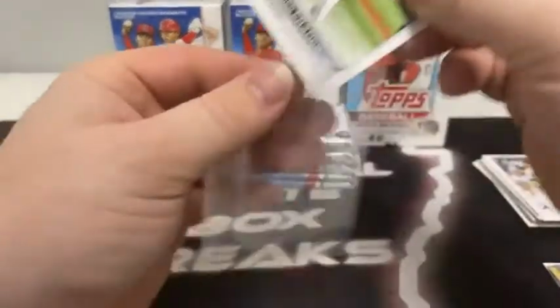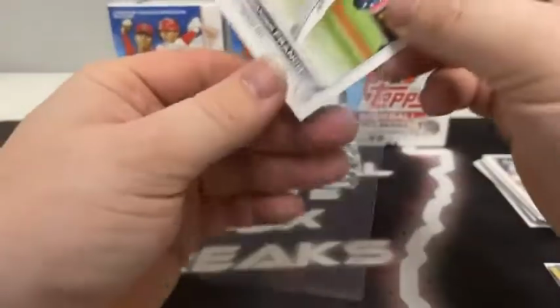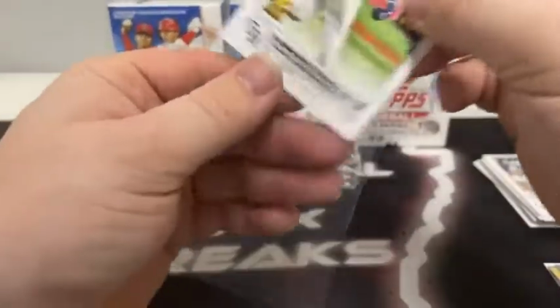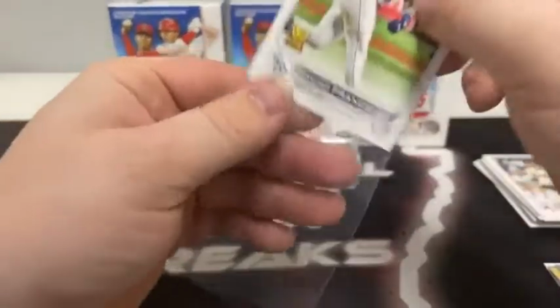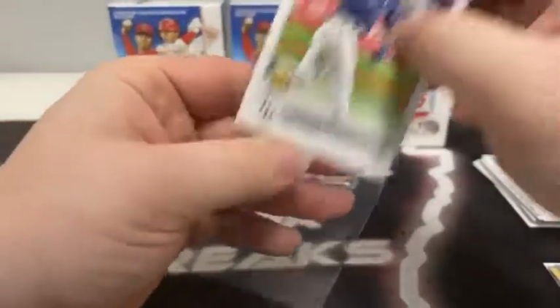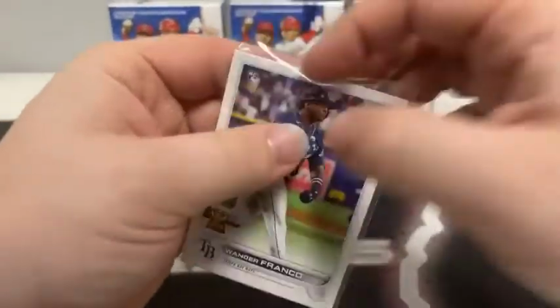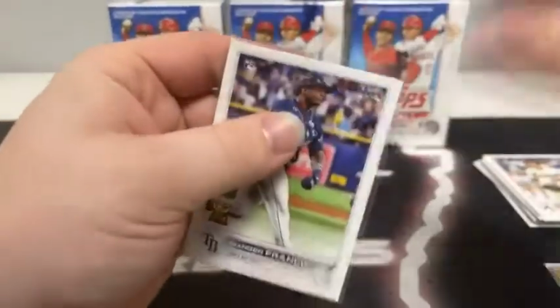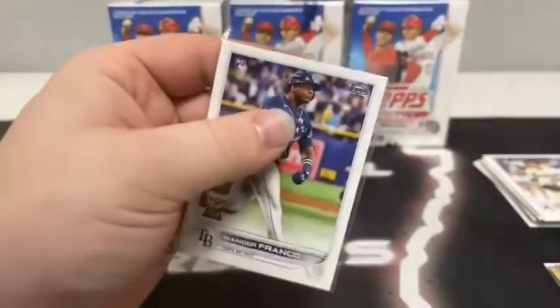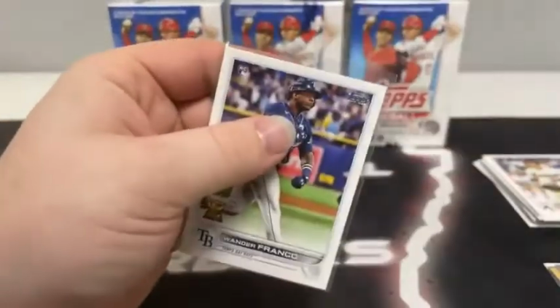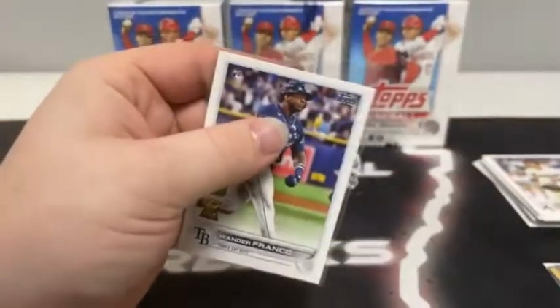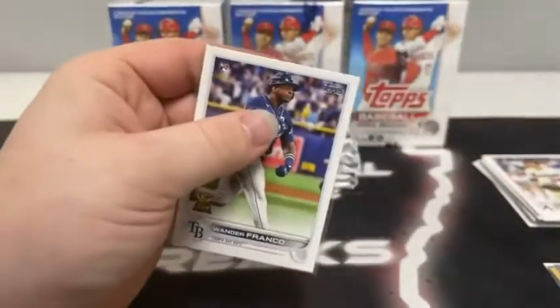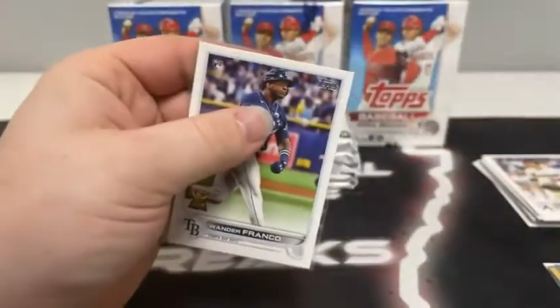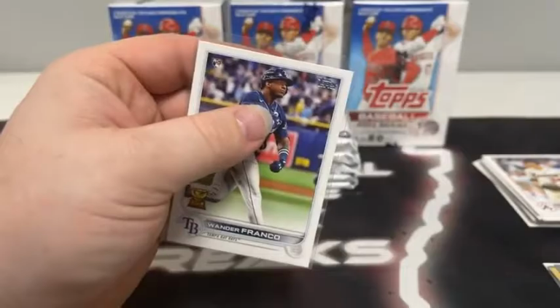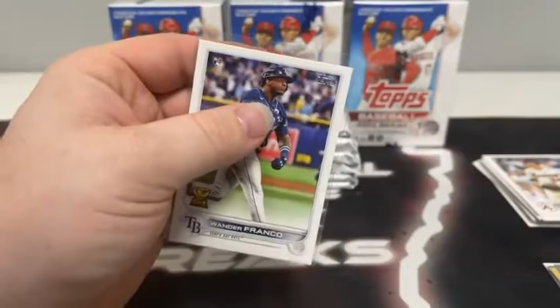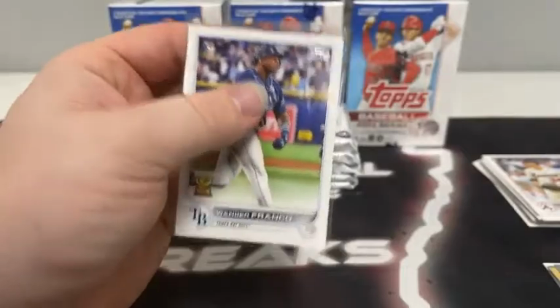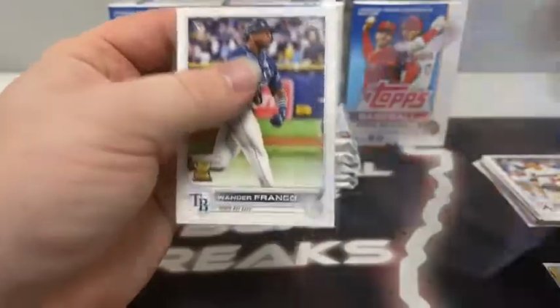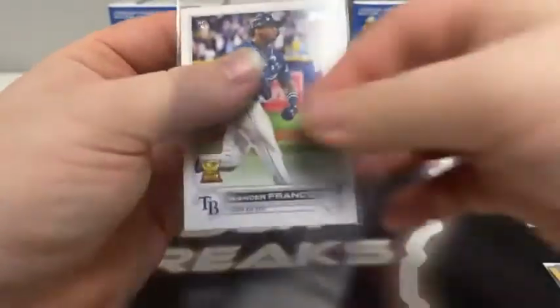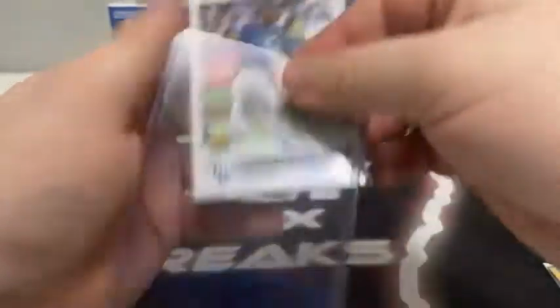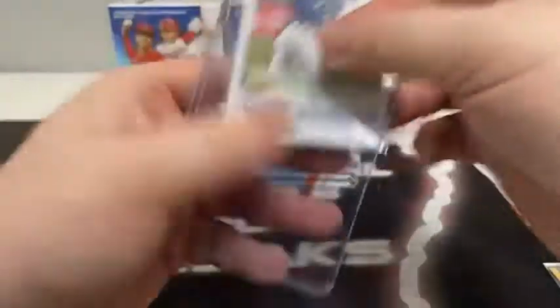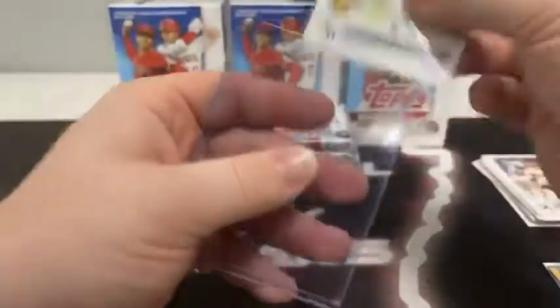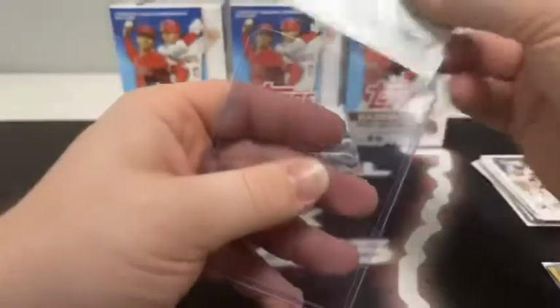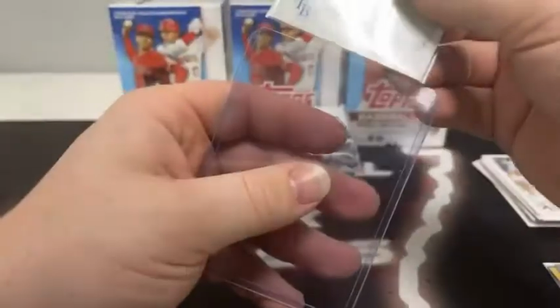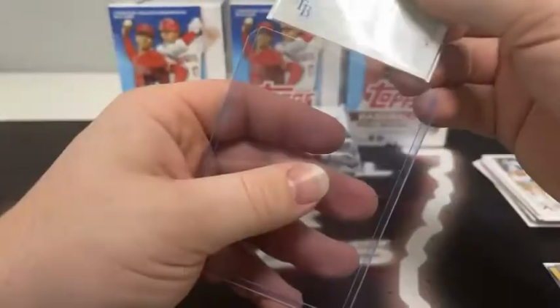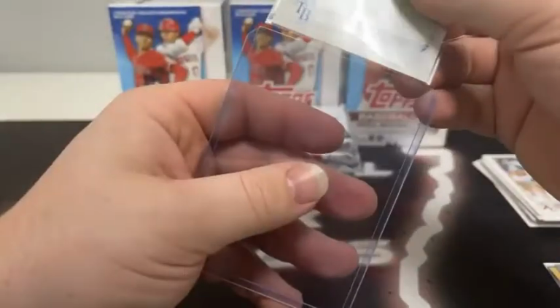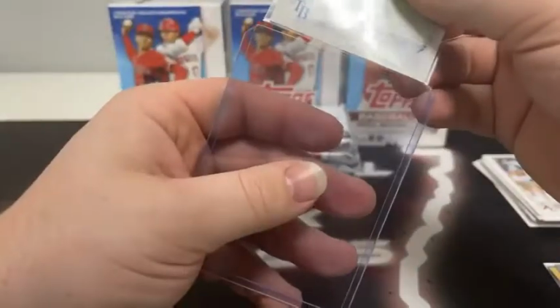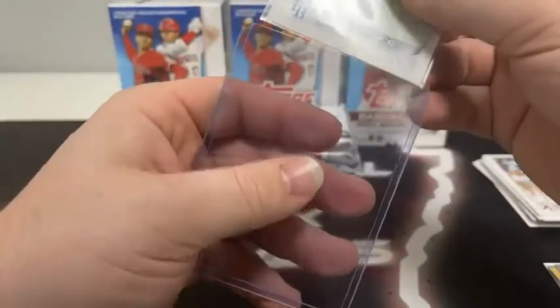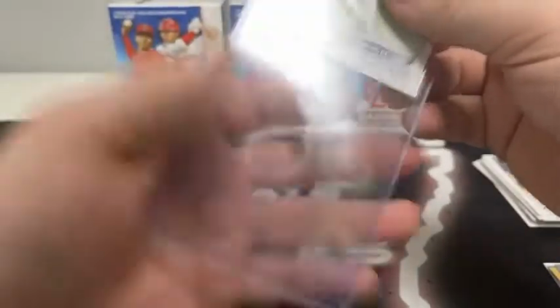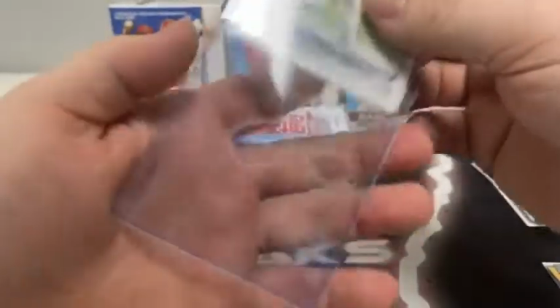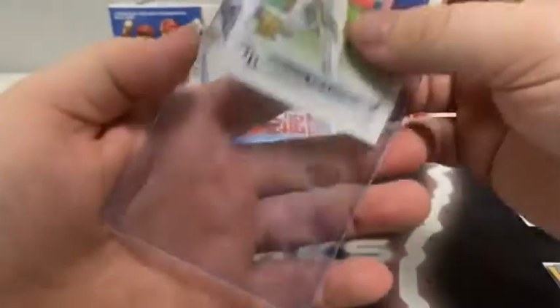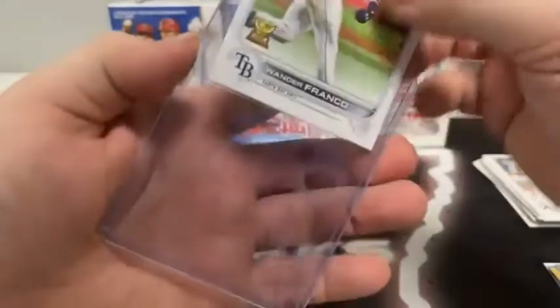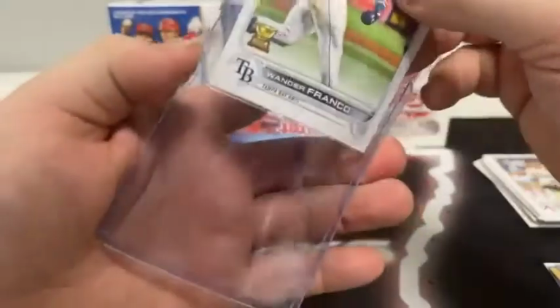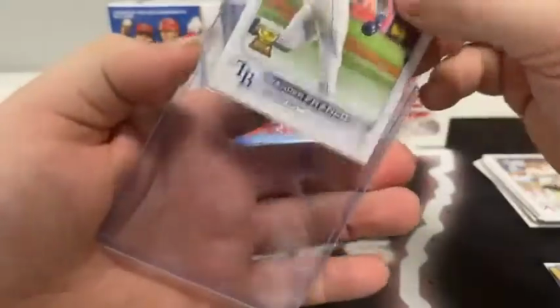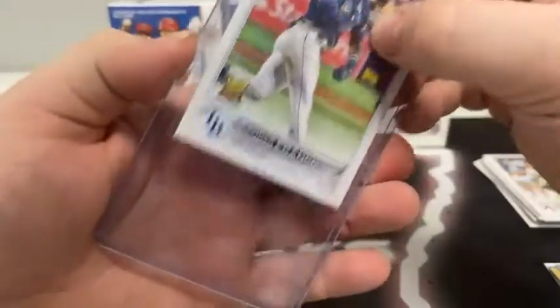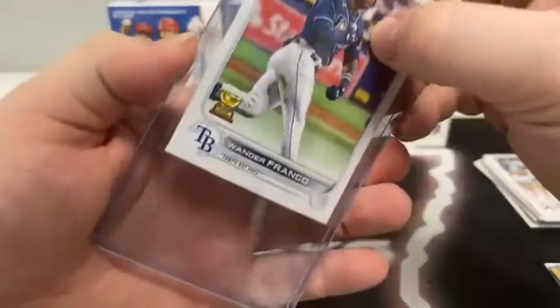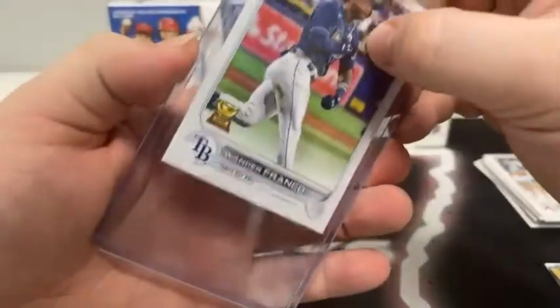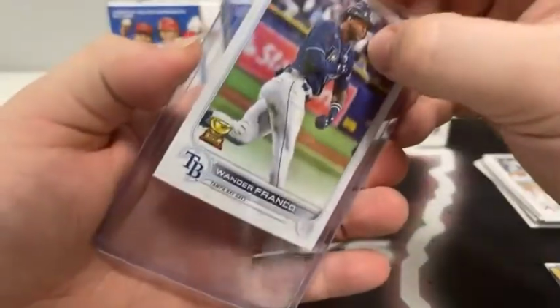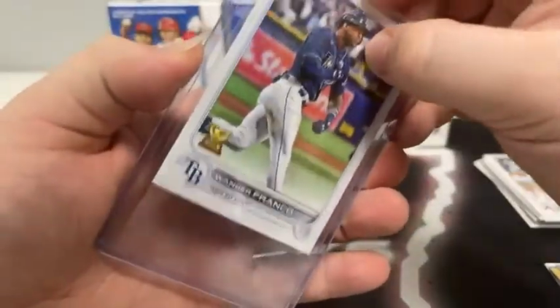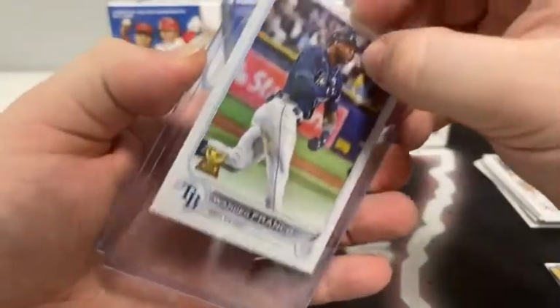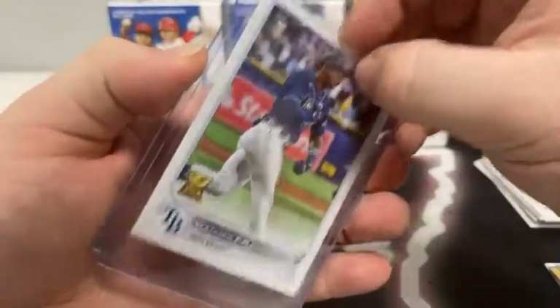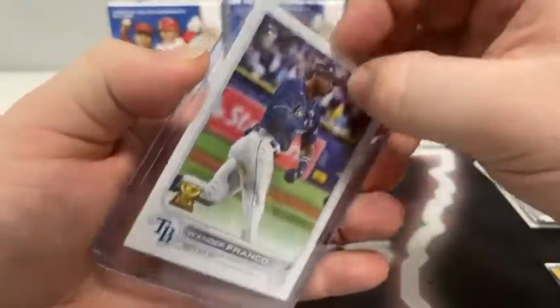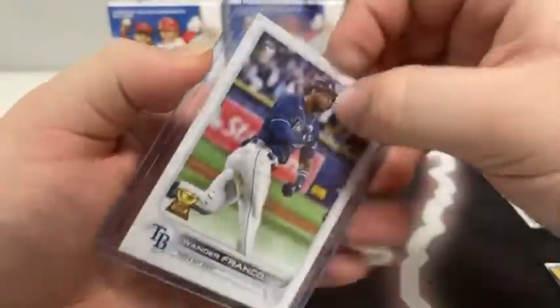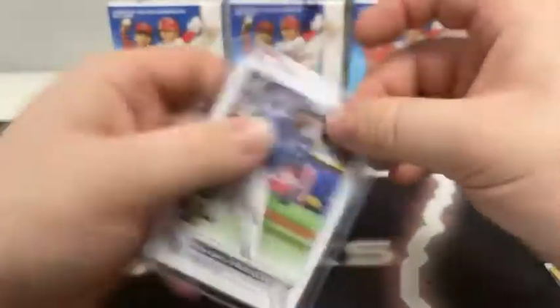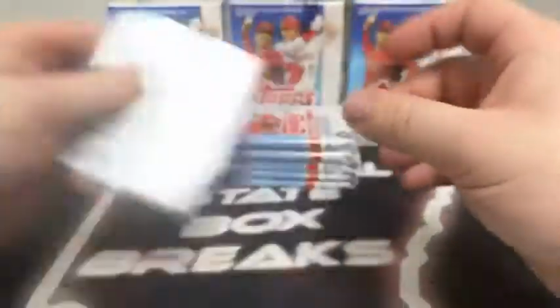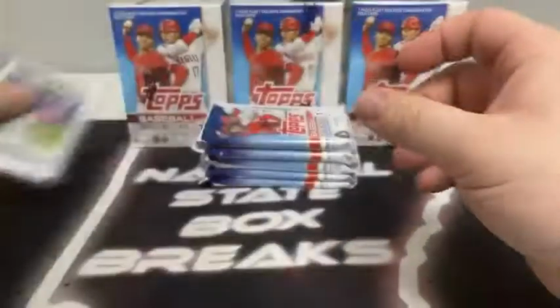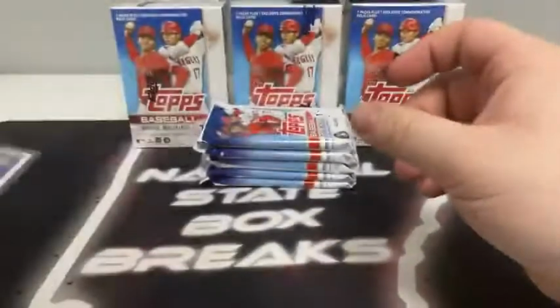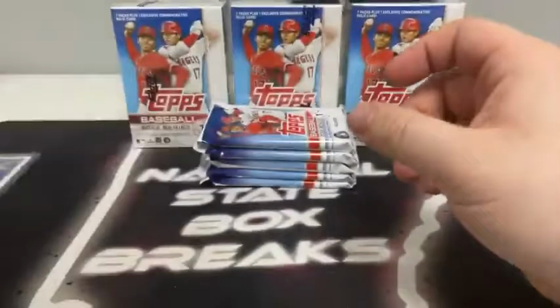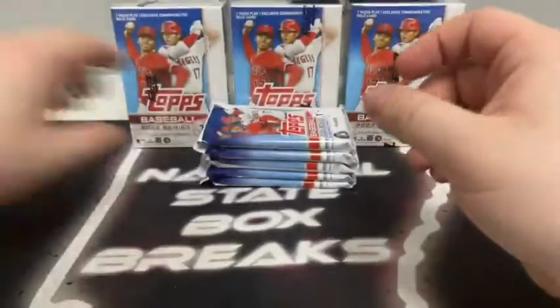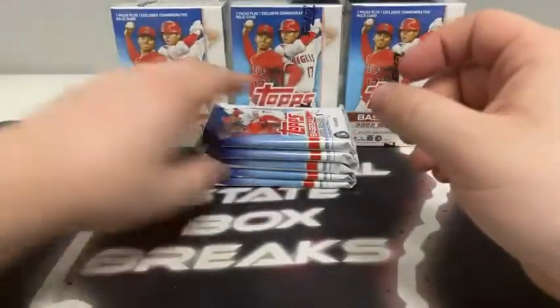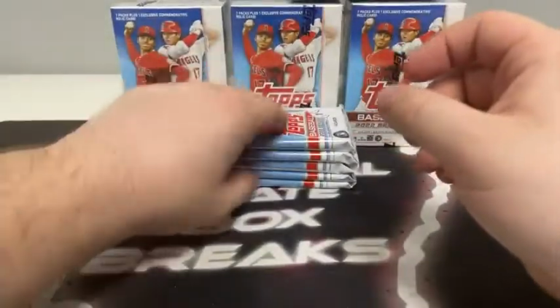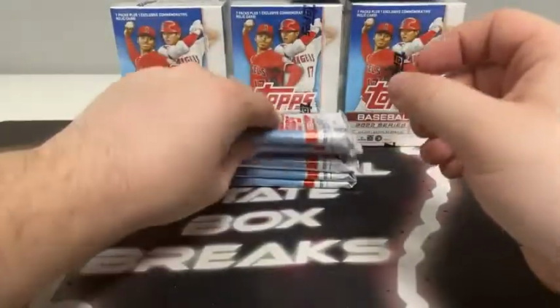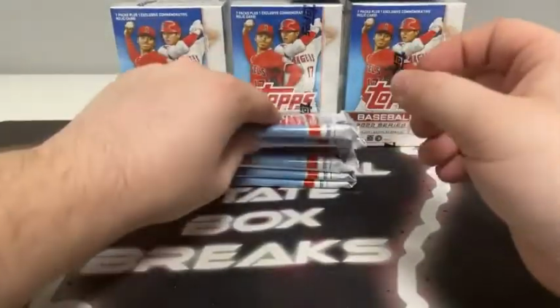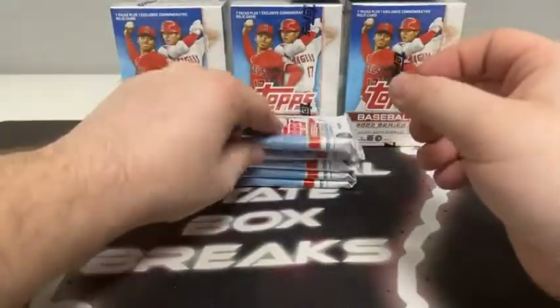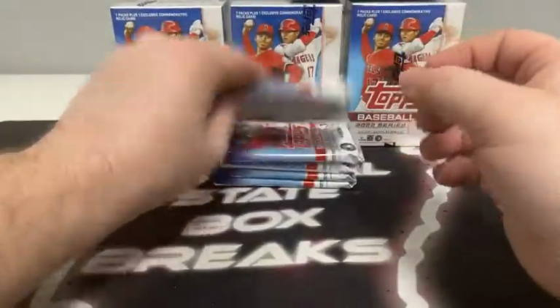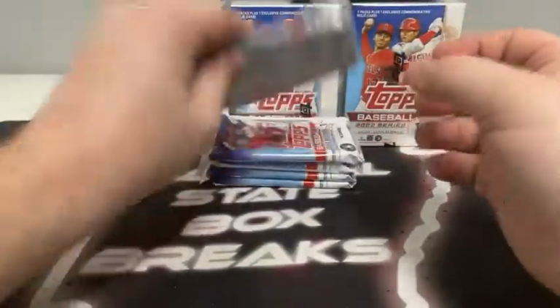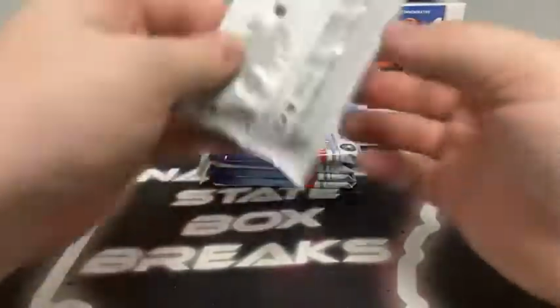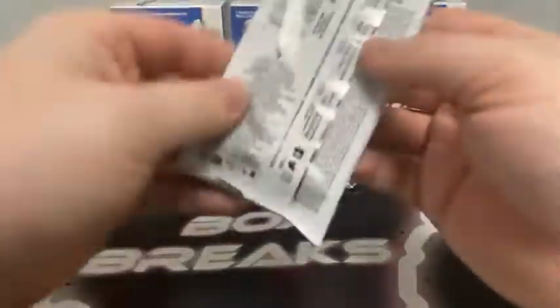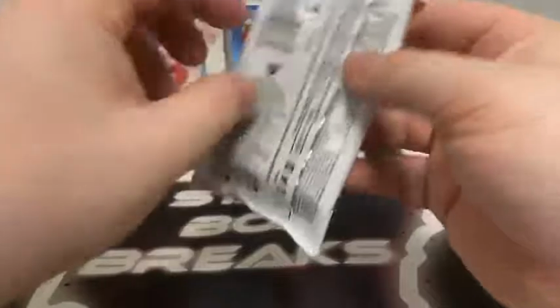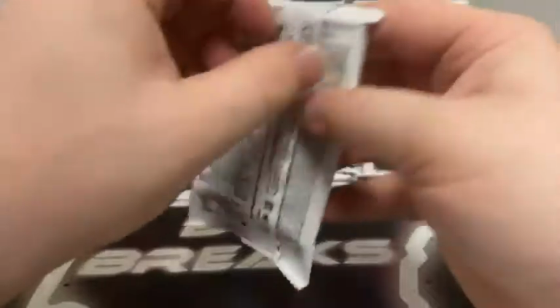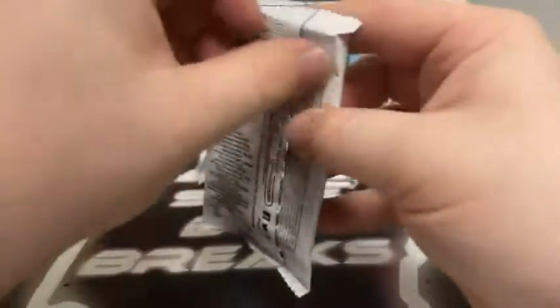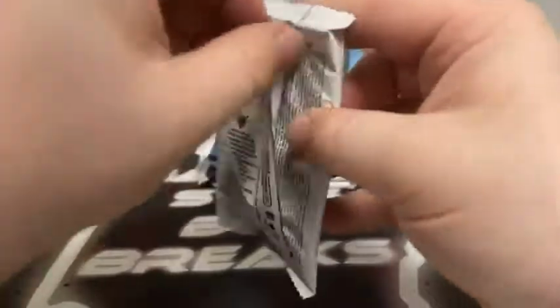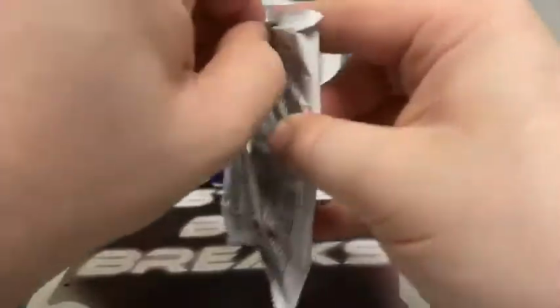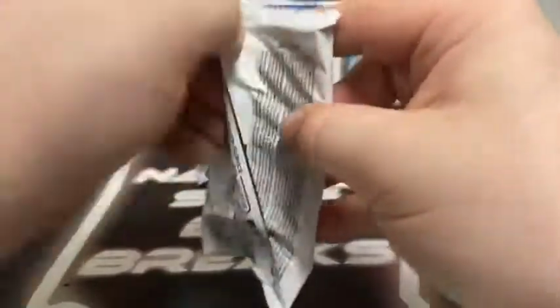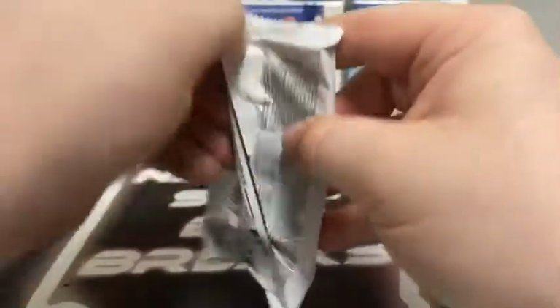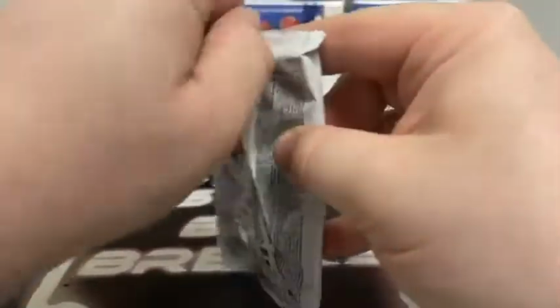Mickey Lopez, Ryan Zimmerman, Corbin Burns. Our first Wander Franco for Tampa. Christian Yelich, Bruce Zimmerman for Baltimore, Zach Eflin. Rookie card of Zach Pop. Max Fried for Atlanta, Tim Anderson, Alex Reyes for the Cardinals. Isaiah Kiner-Falefa, Greg Maddux for the Braves. Stars of MLB Joey Gallo for the New York Yankees. We'll sleeve and top load Wander Franco for Tampa Bay.